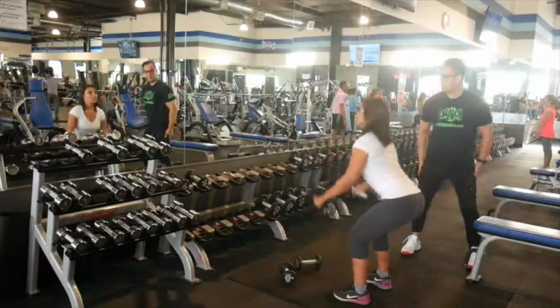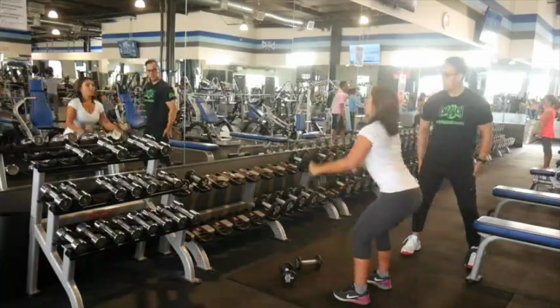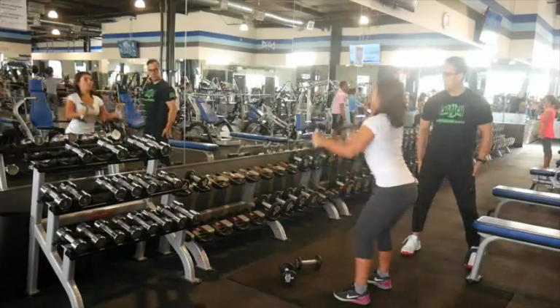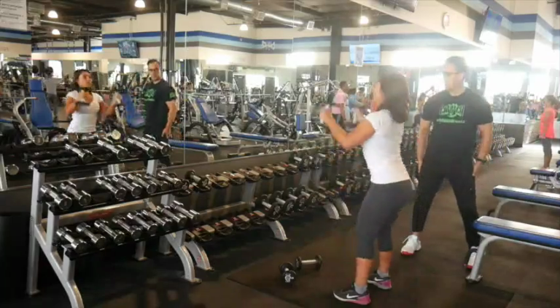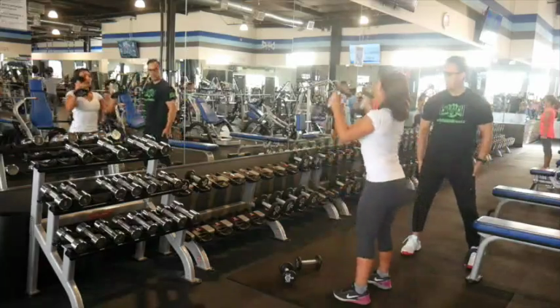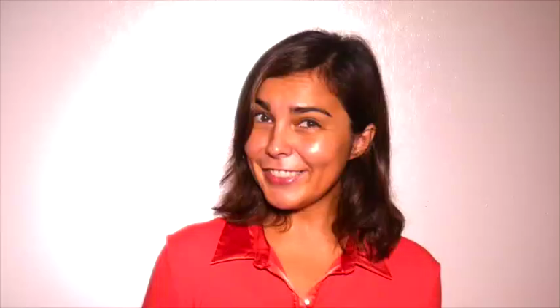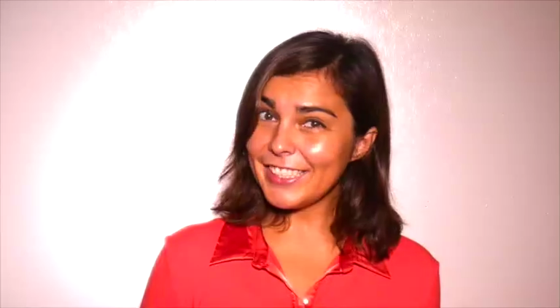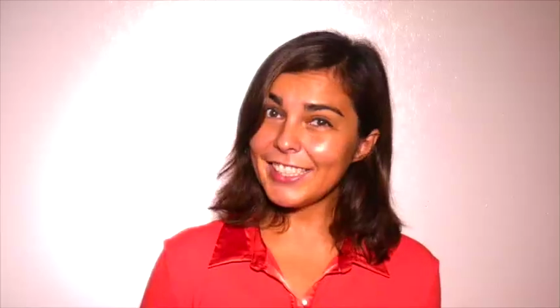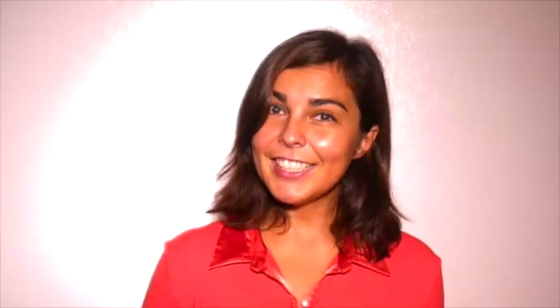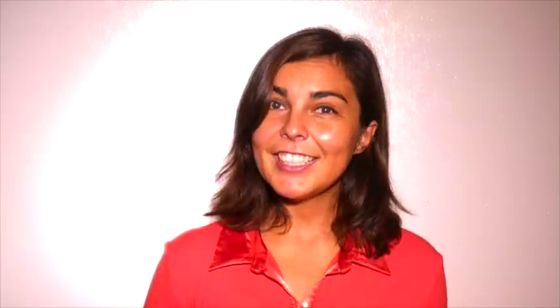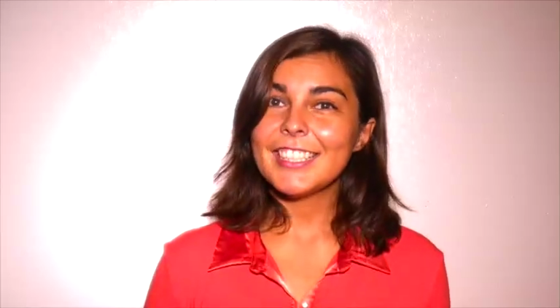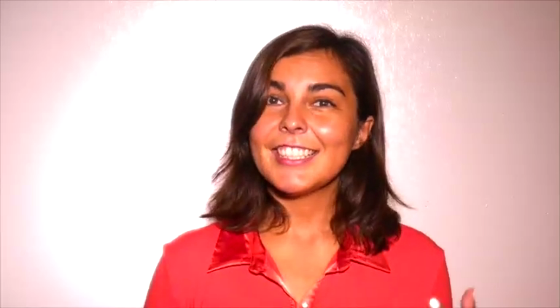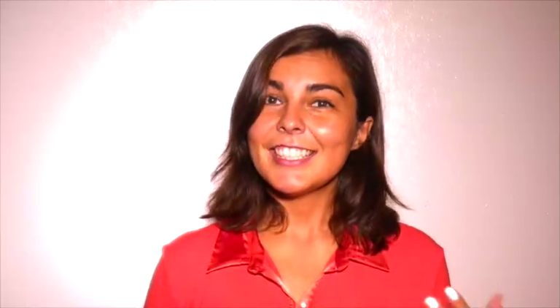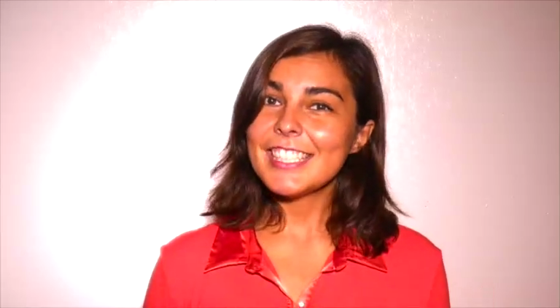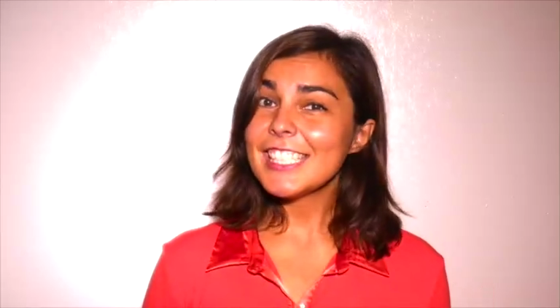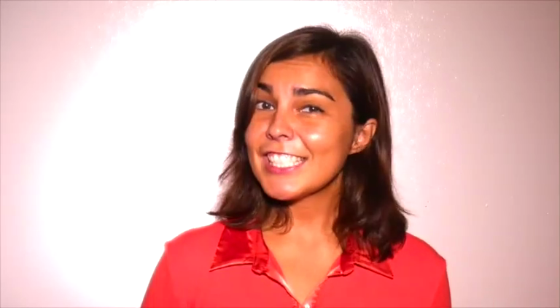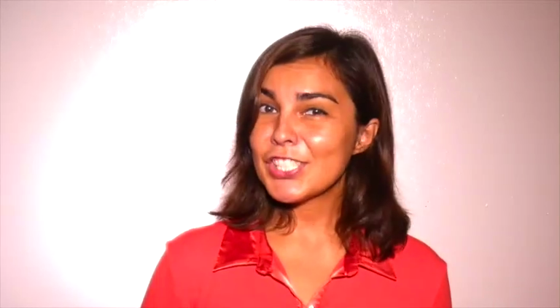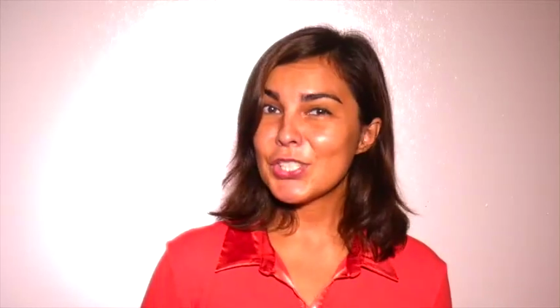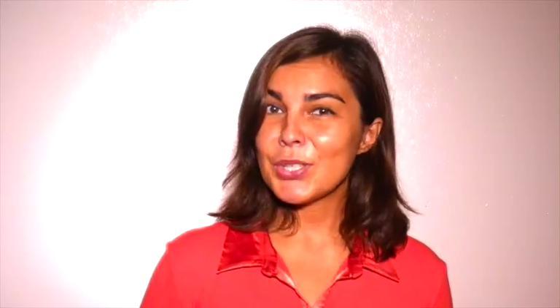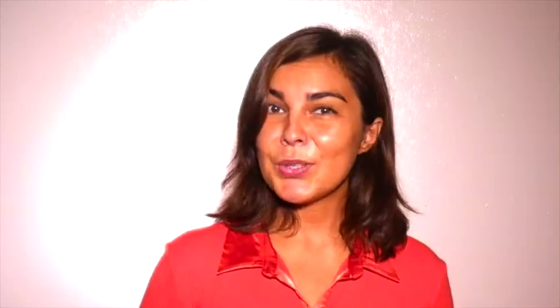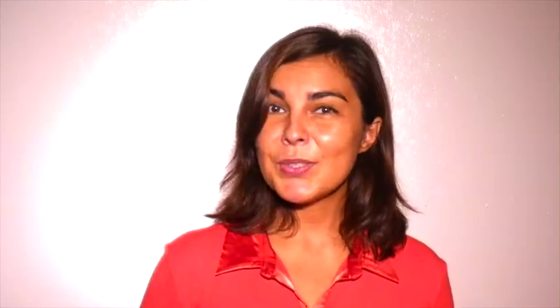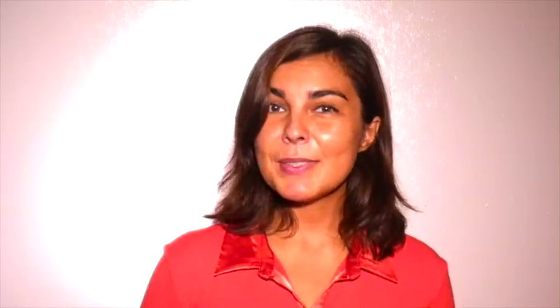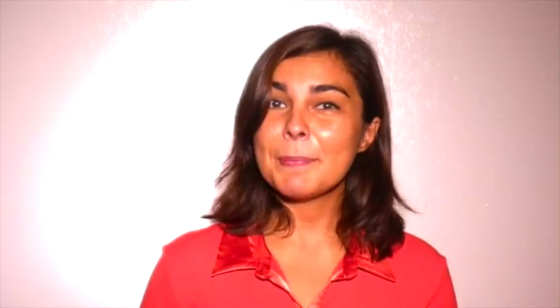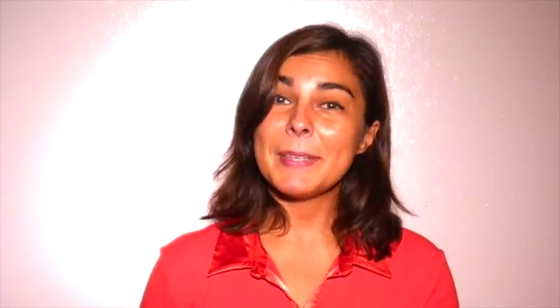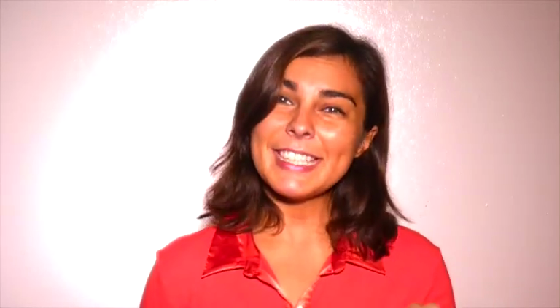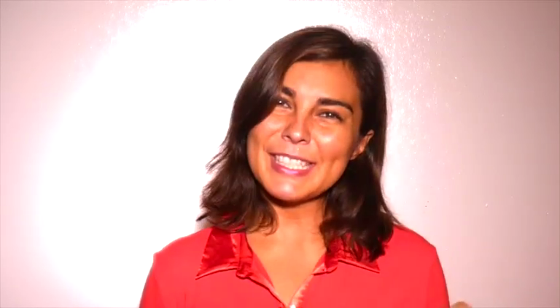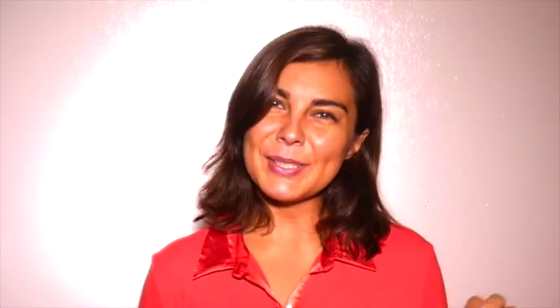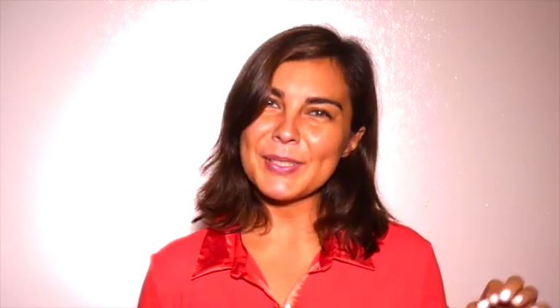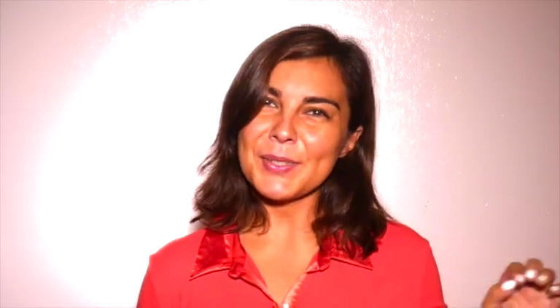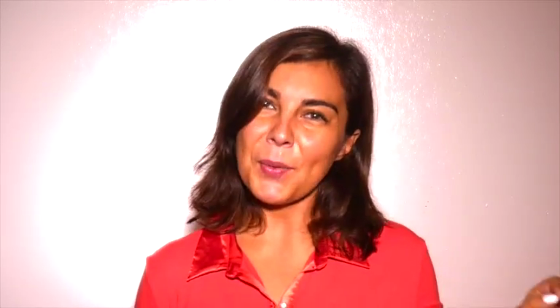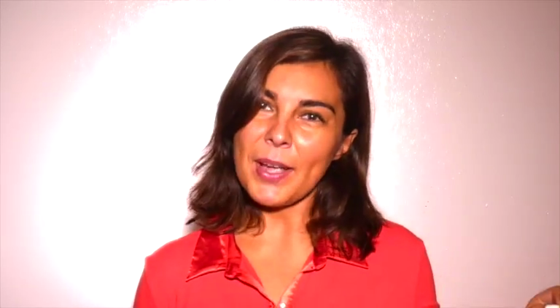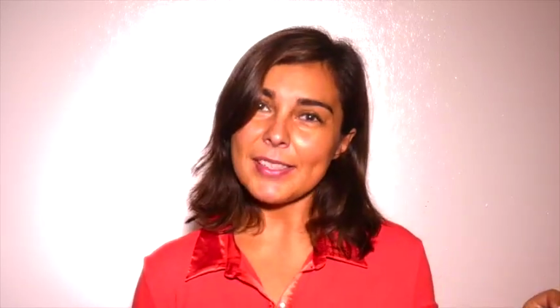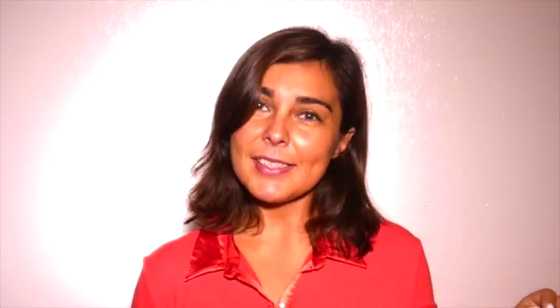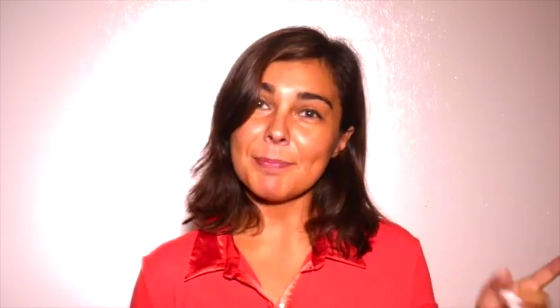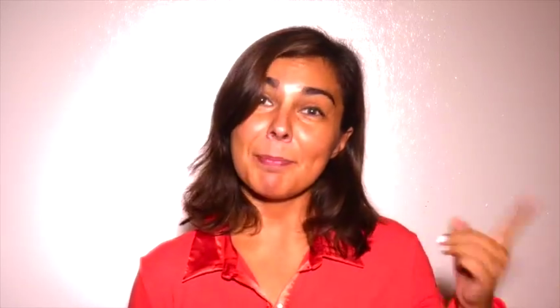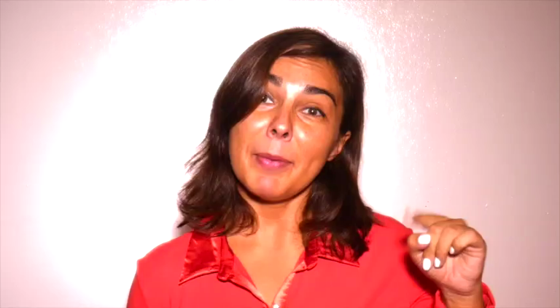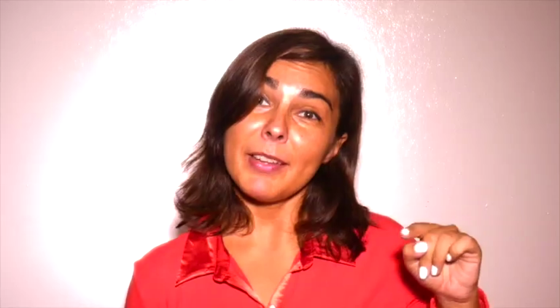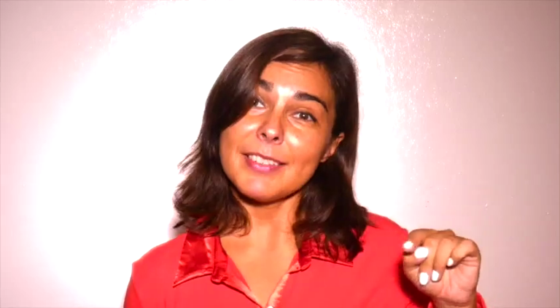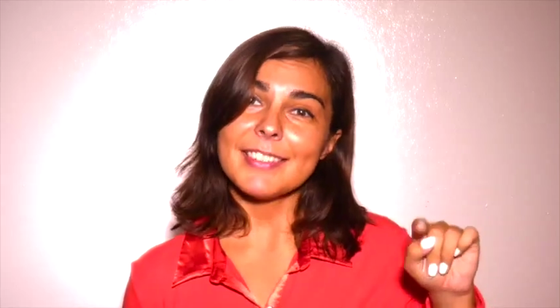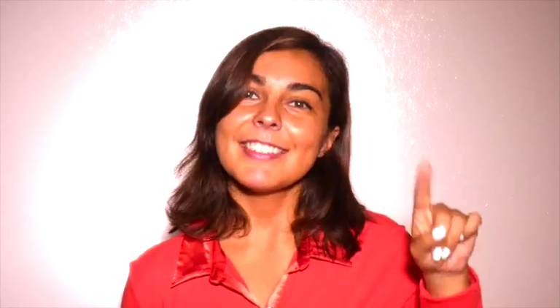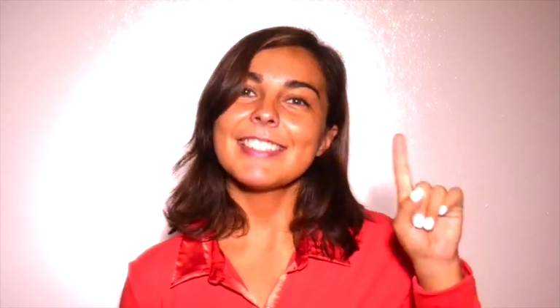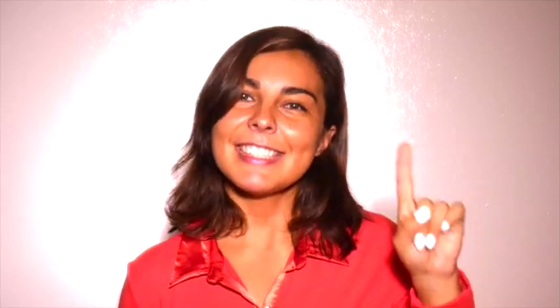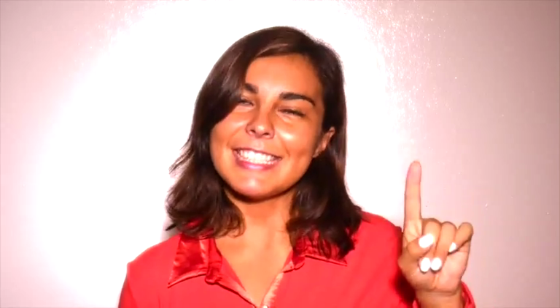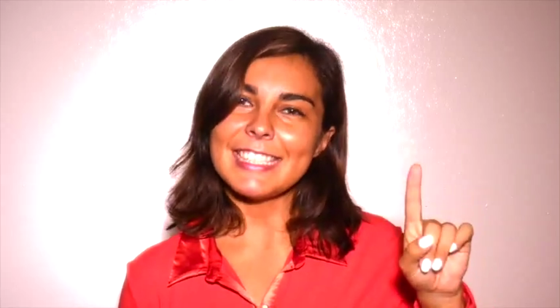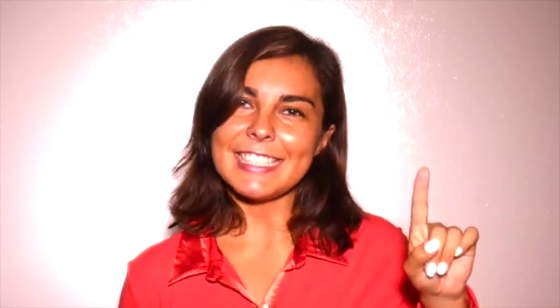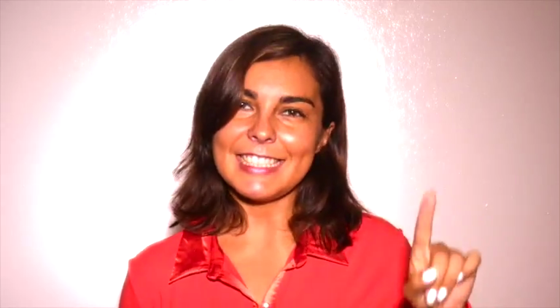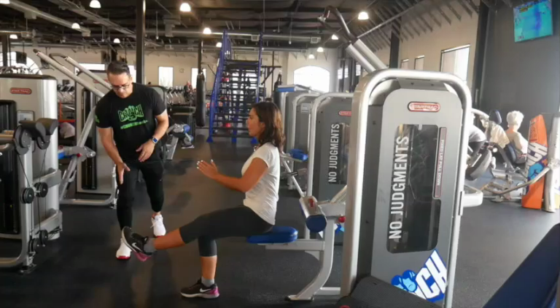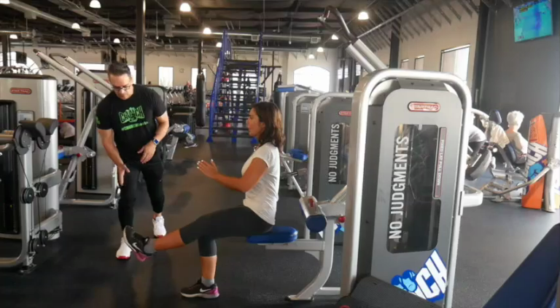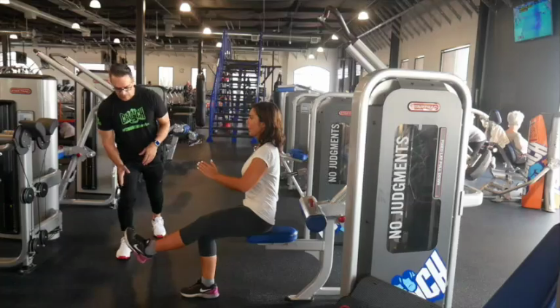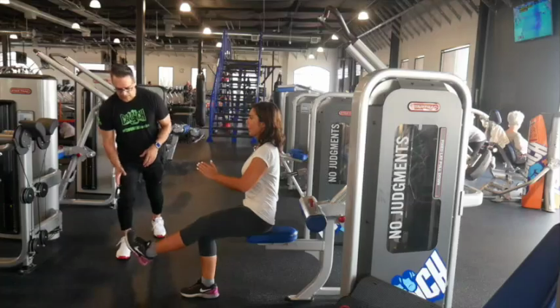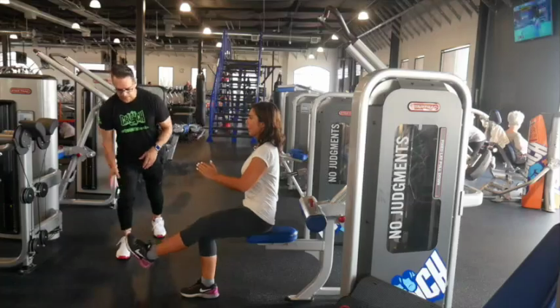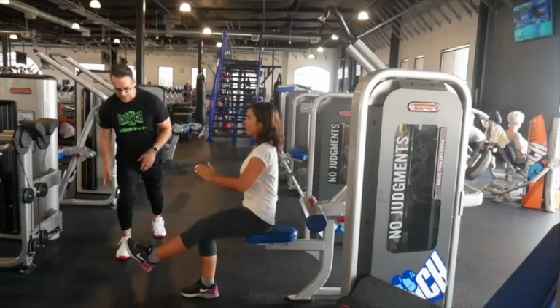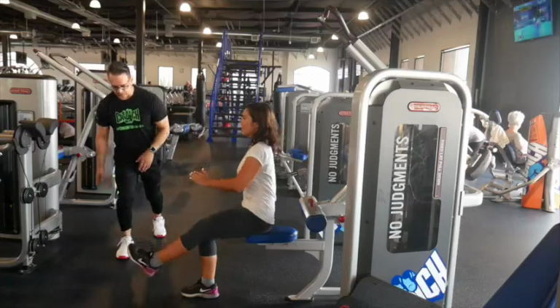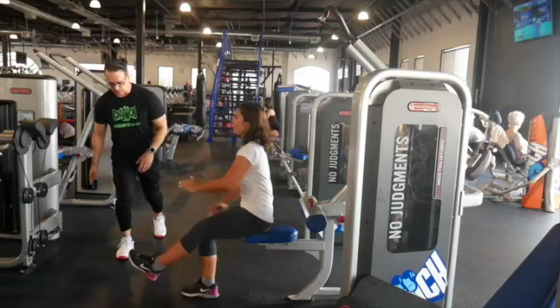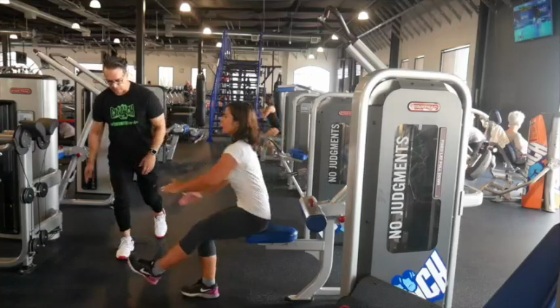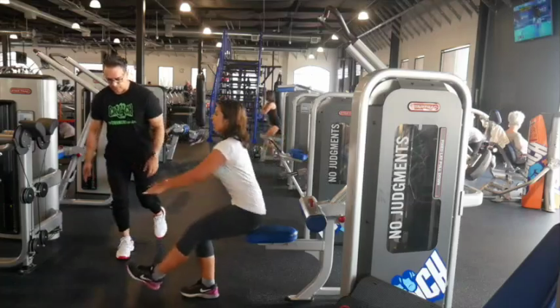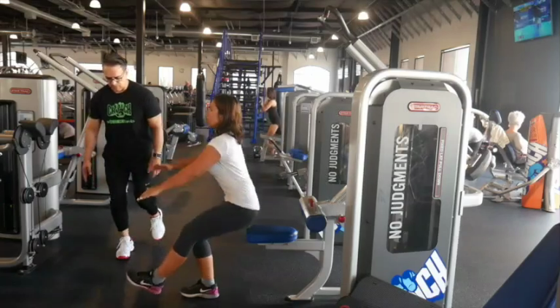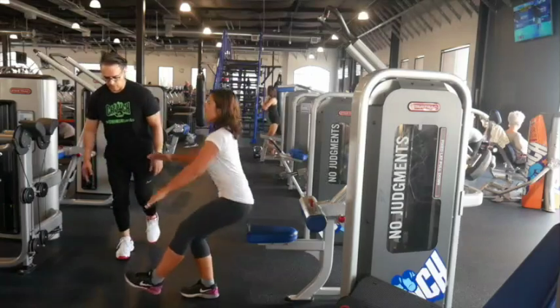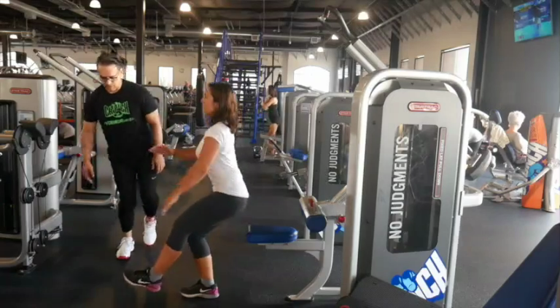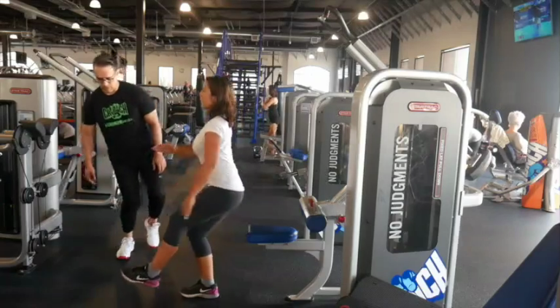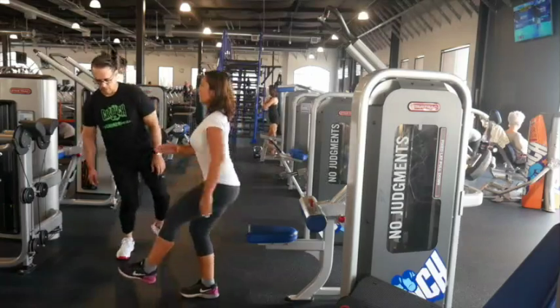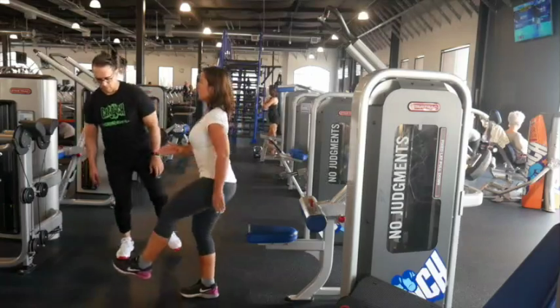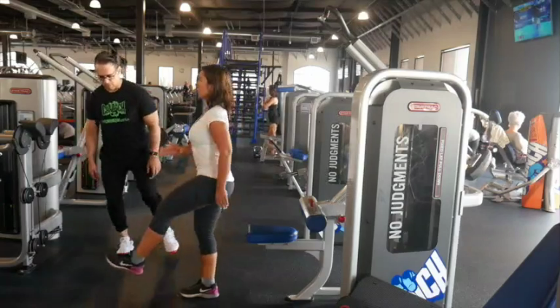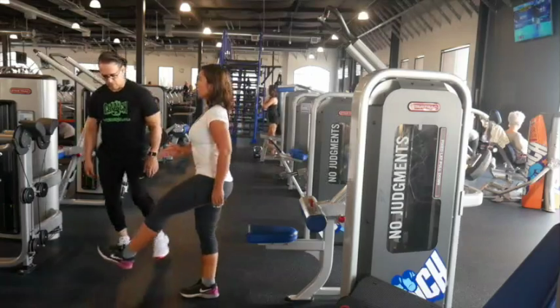With the dumbbell lateral raises with 5 pounds and the squat curl press, everything improved. And finally, Caesar chose pistol squats but seated to help me a little bit.